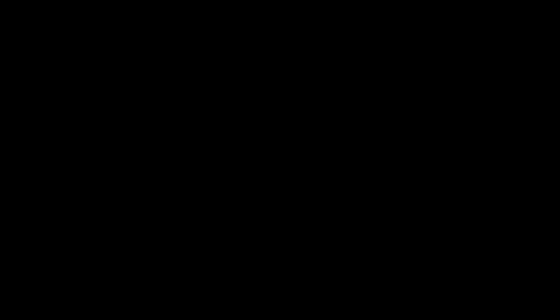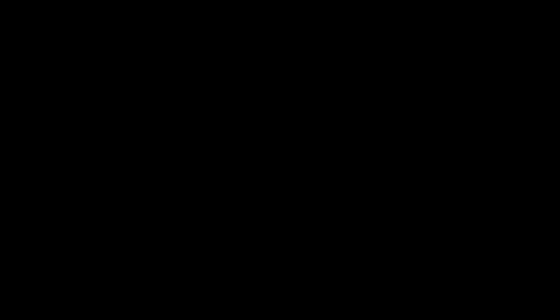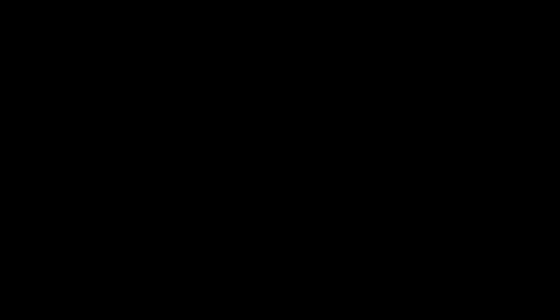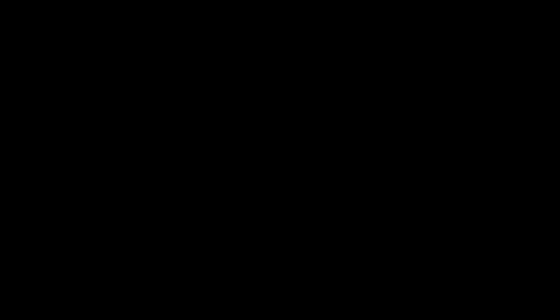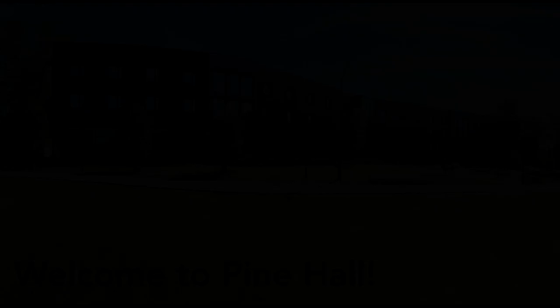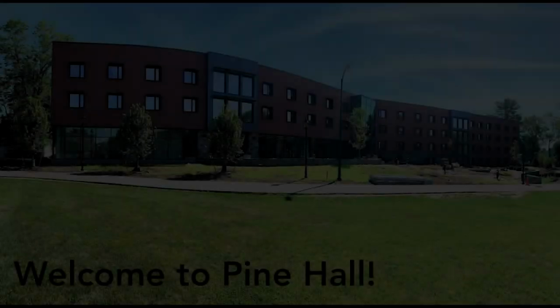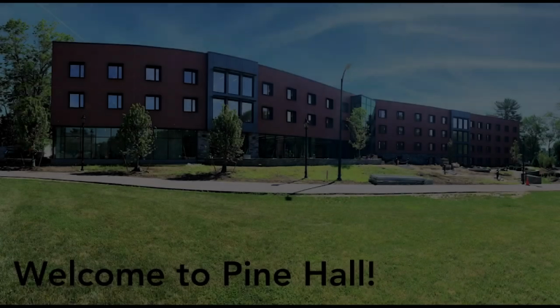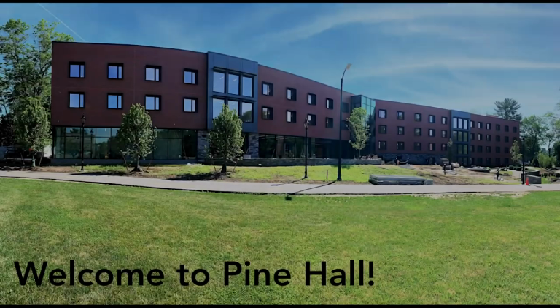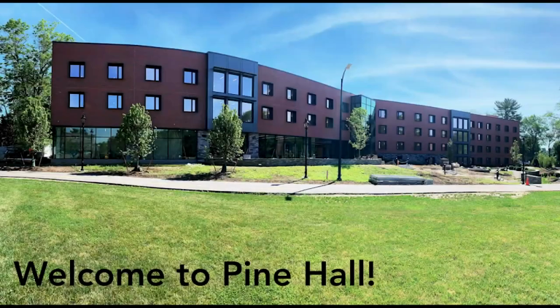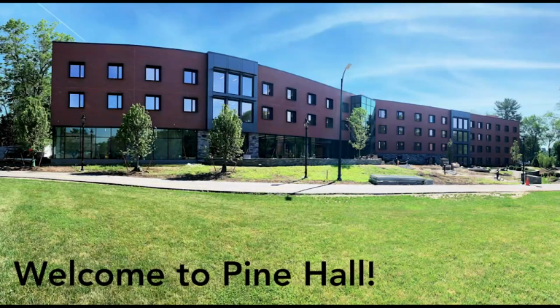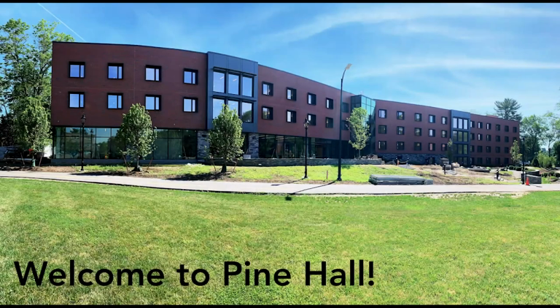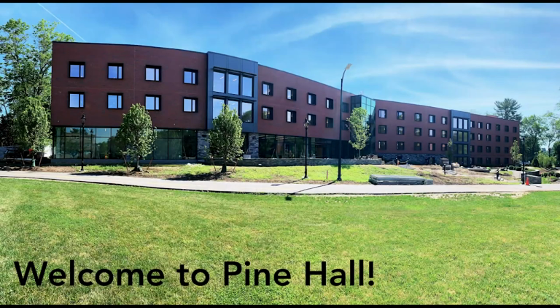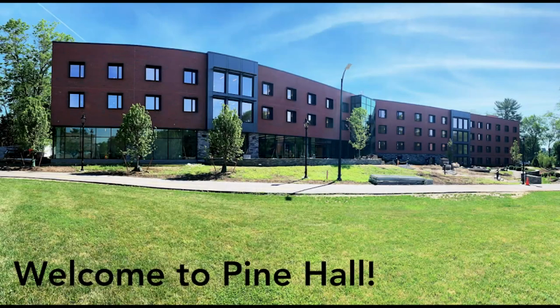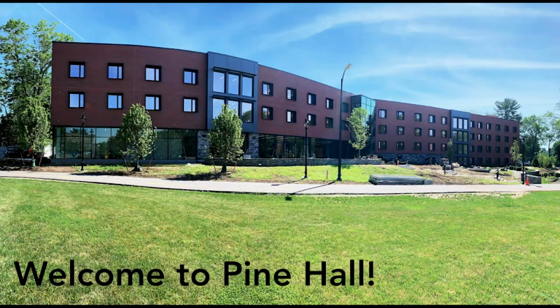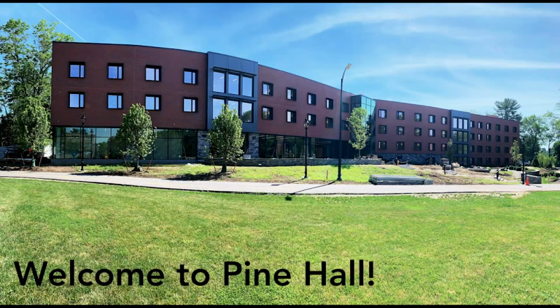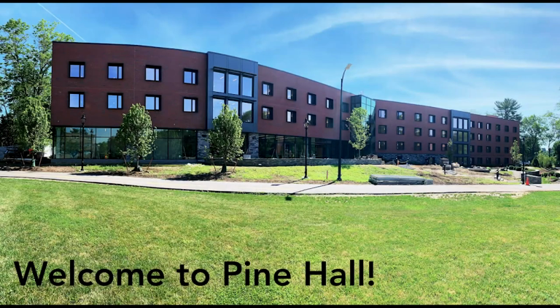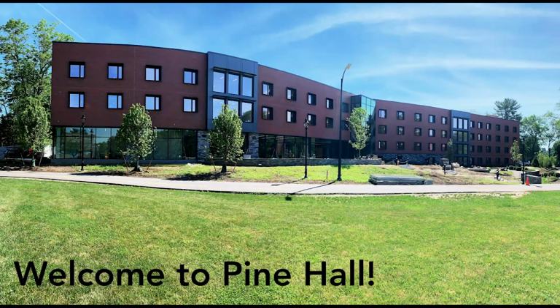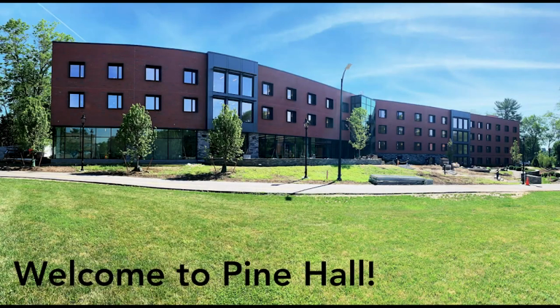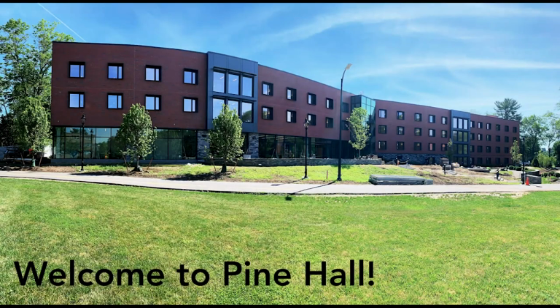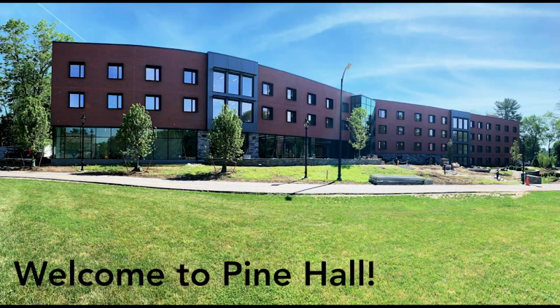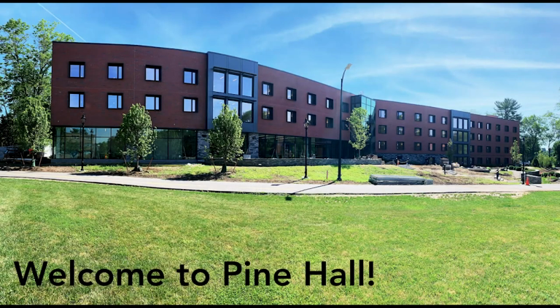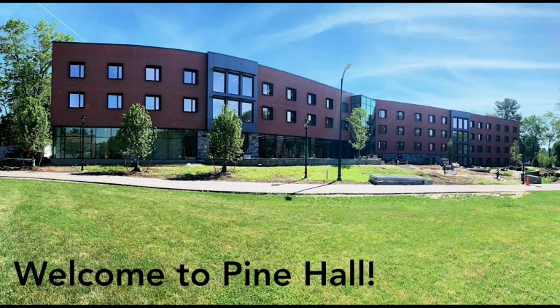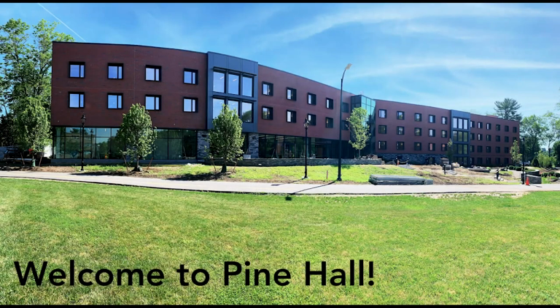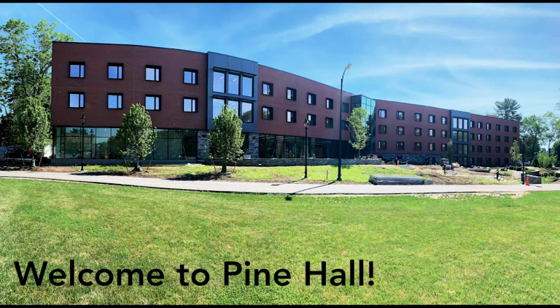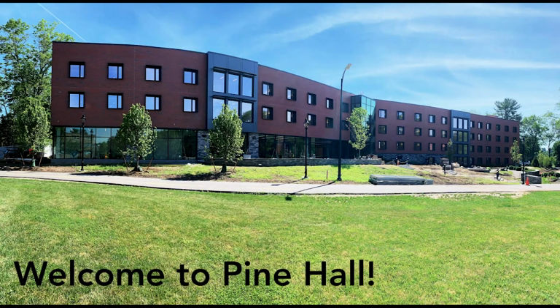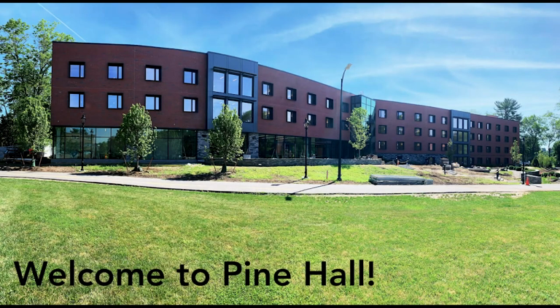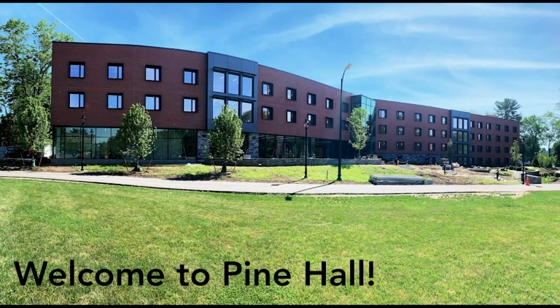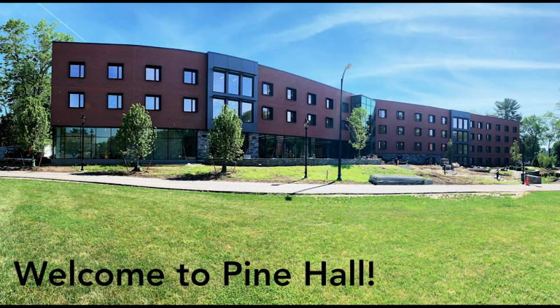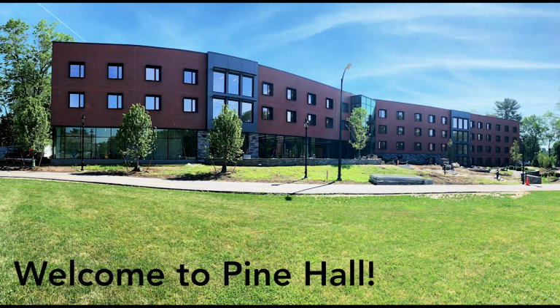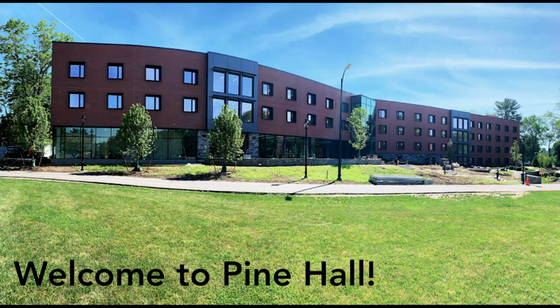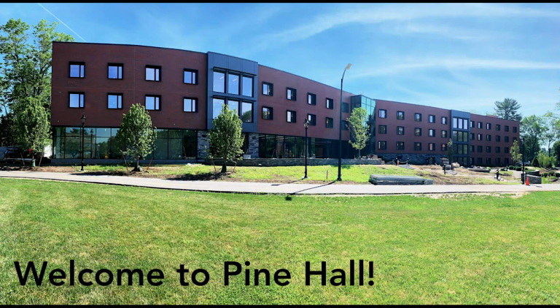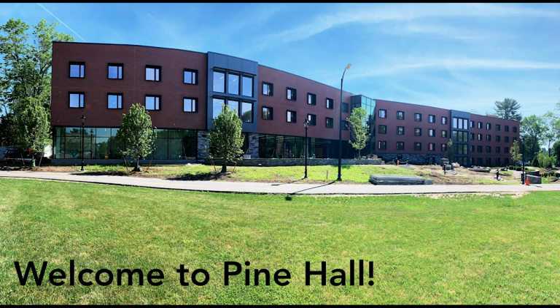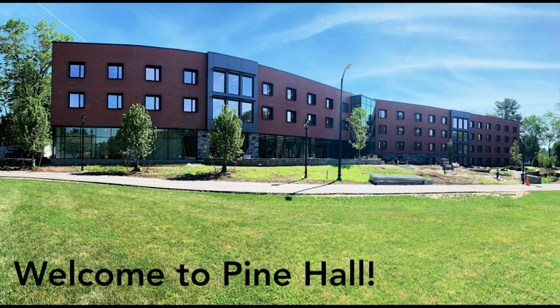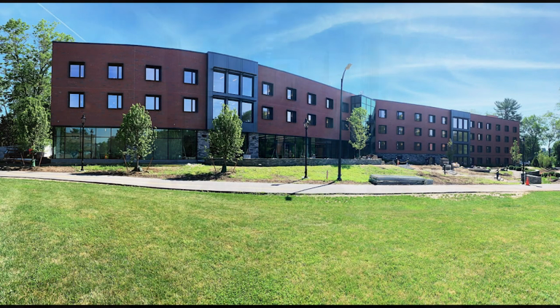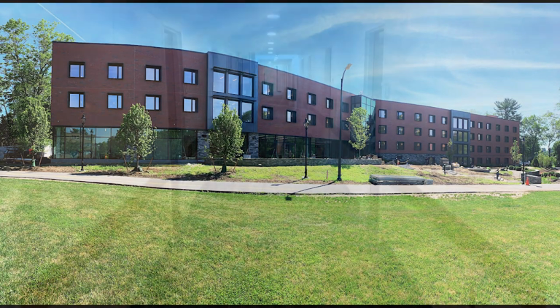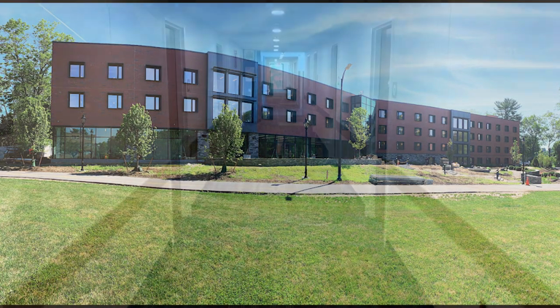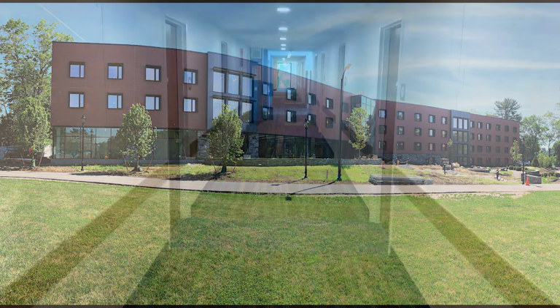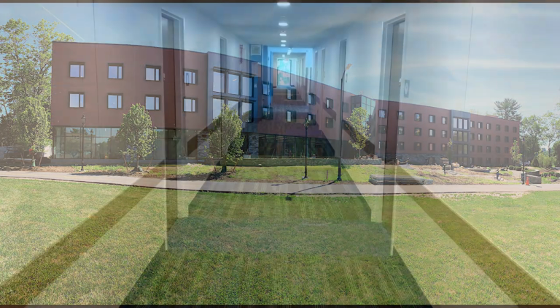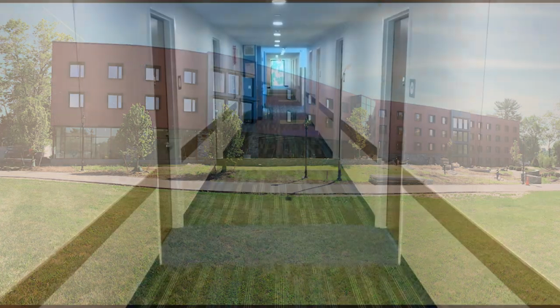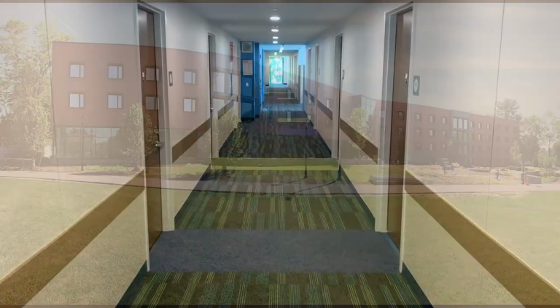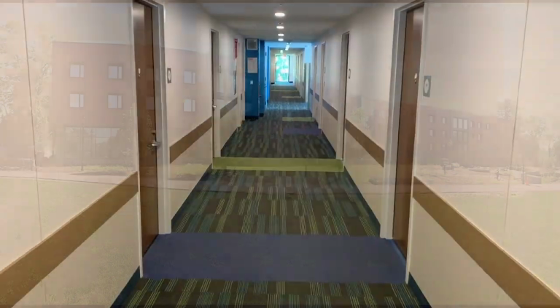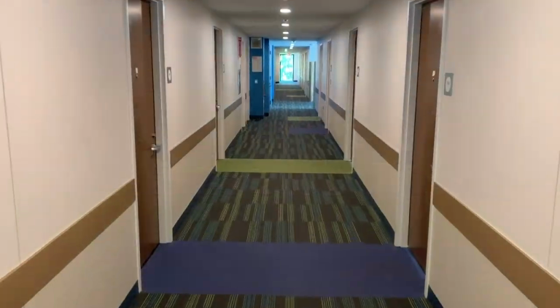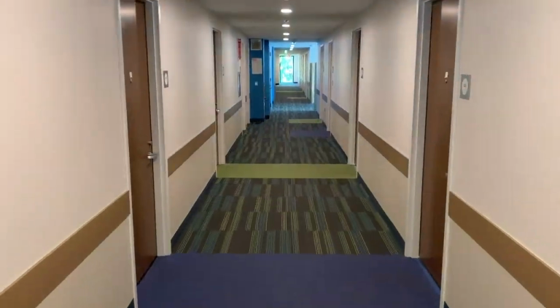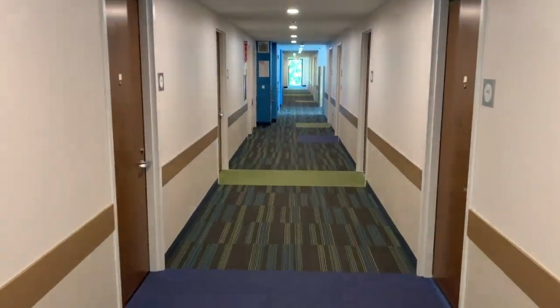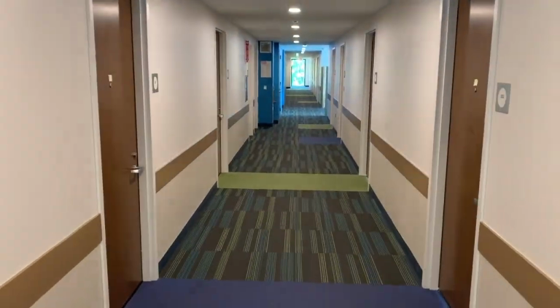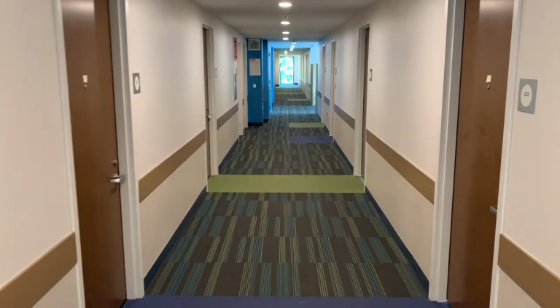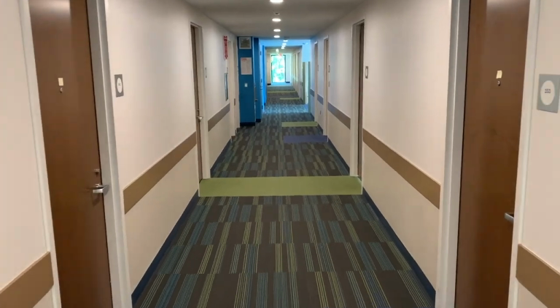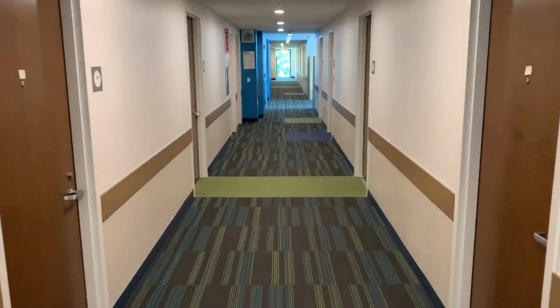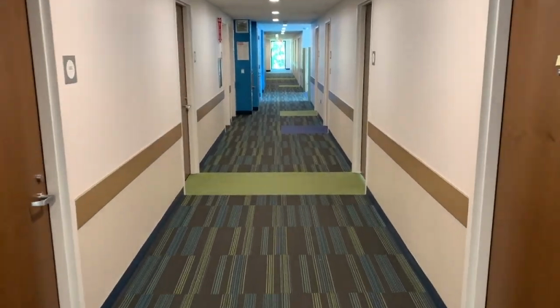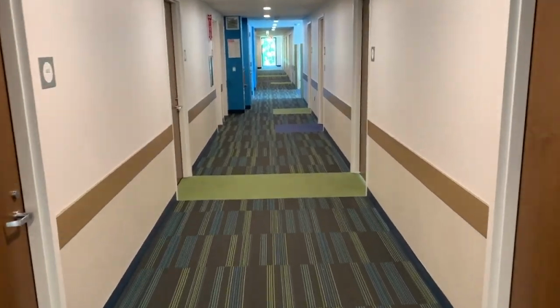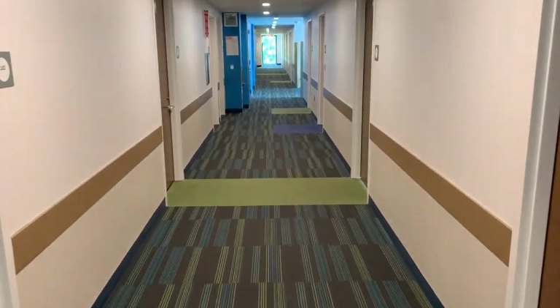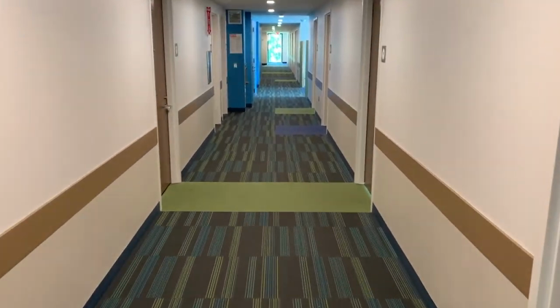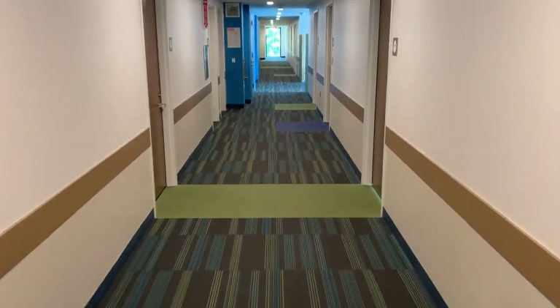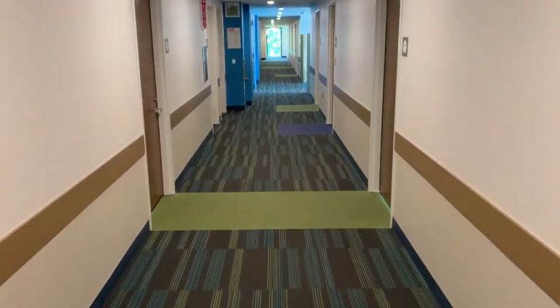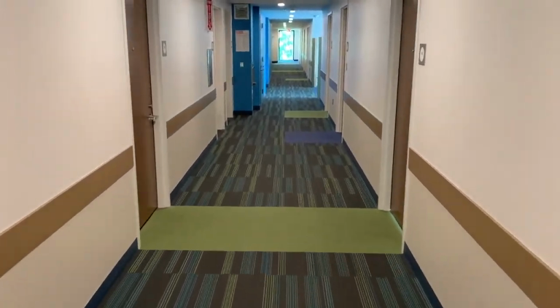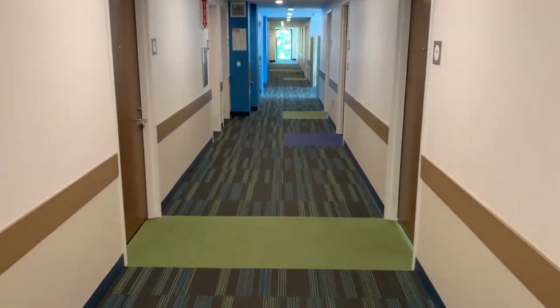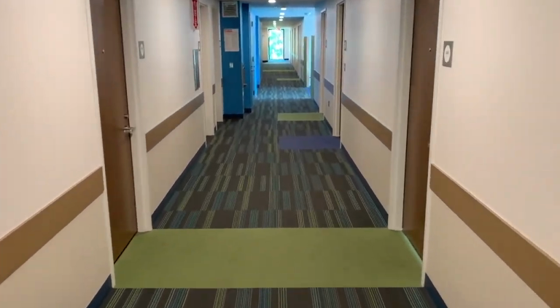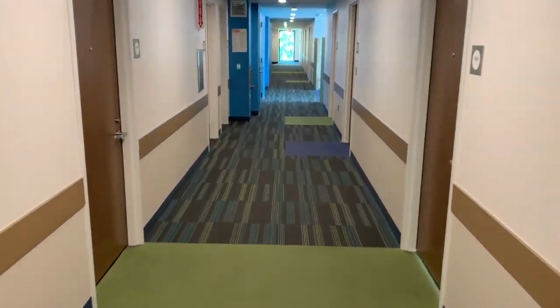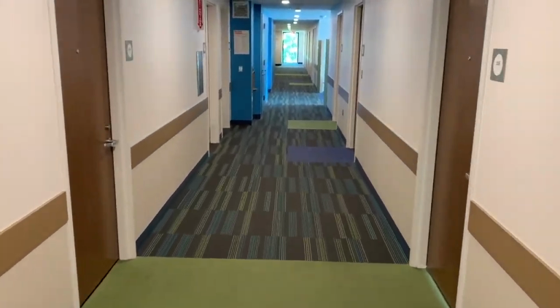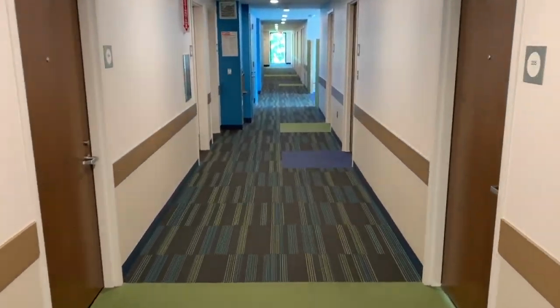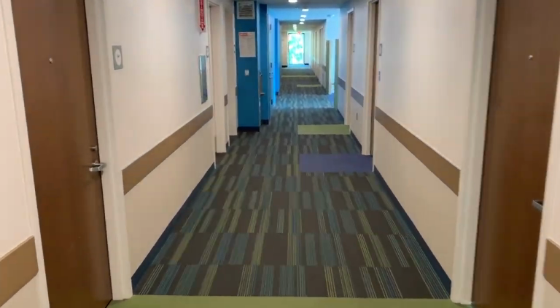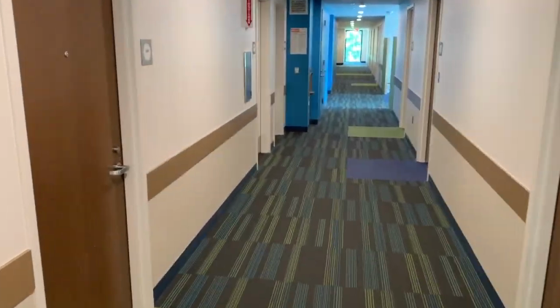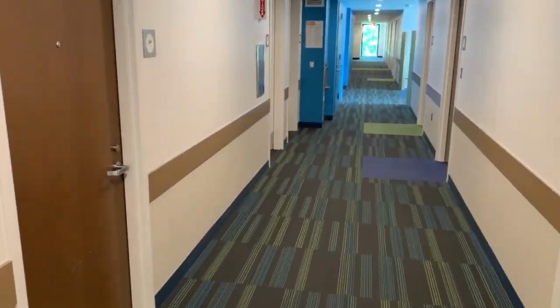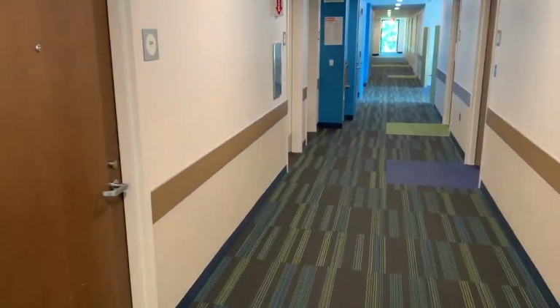Welcome to Pine Hall, home to Wheaton College's Wellness Community. Let's take a look at a typical room you can find here in Pine.